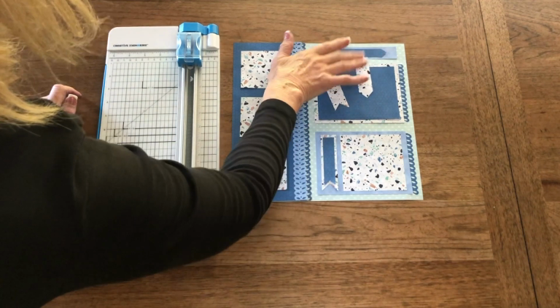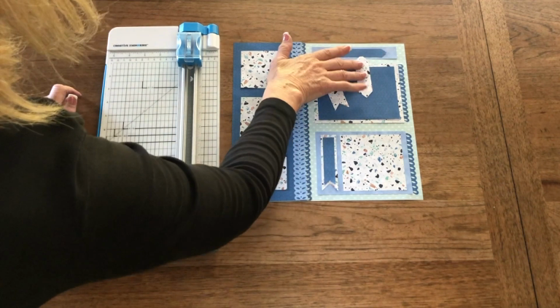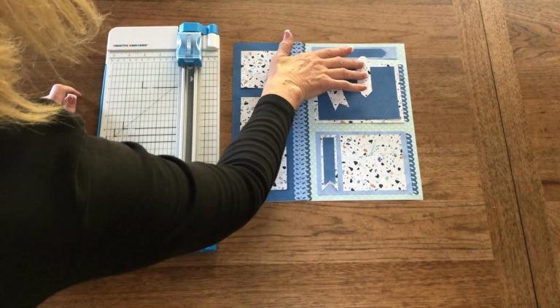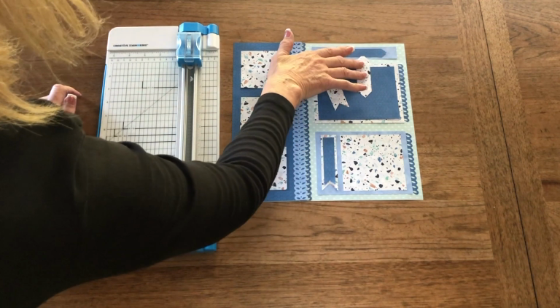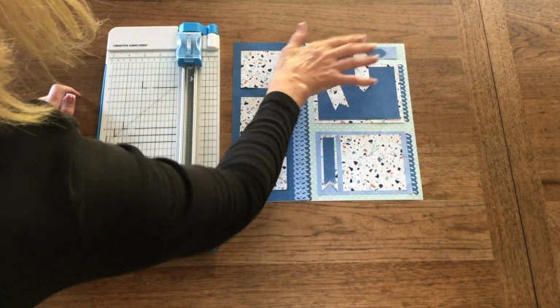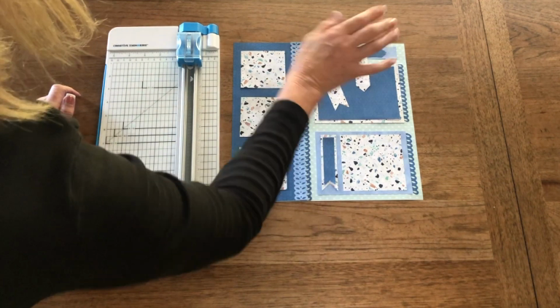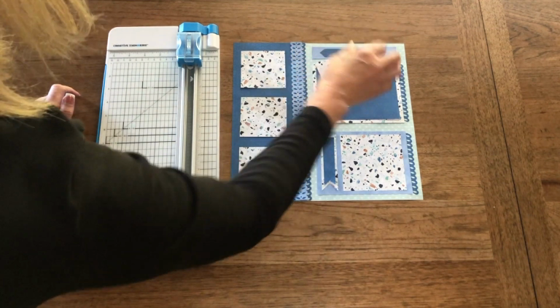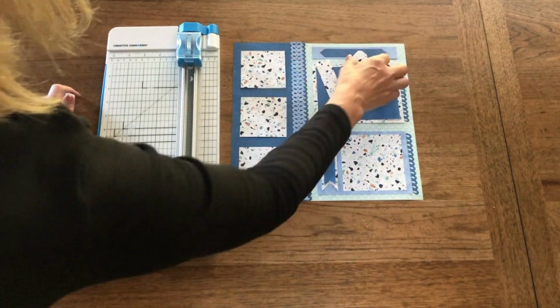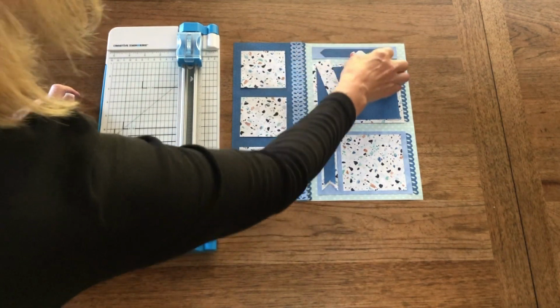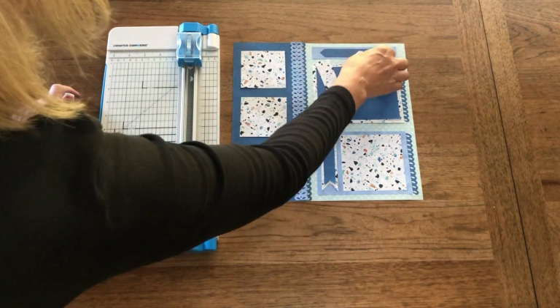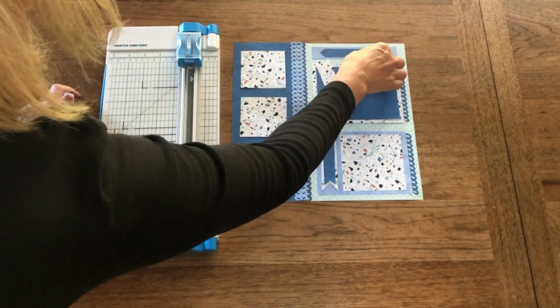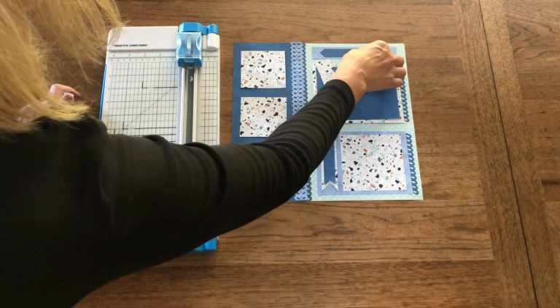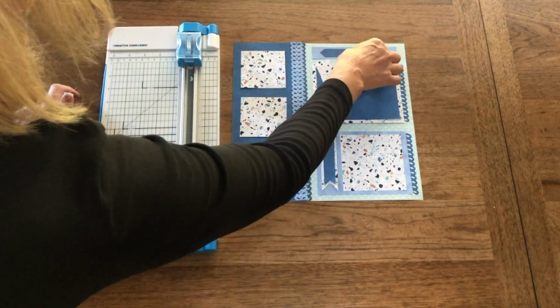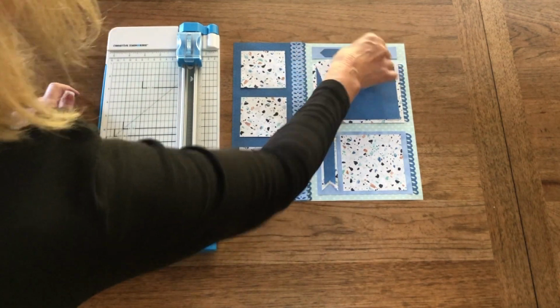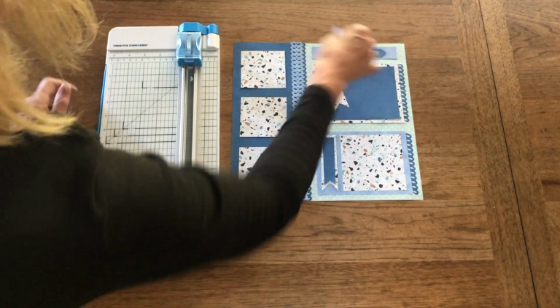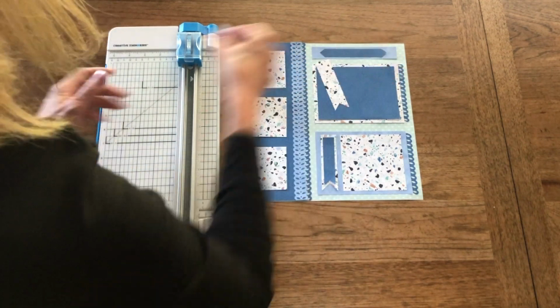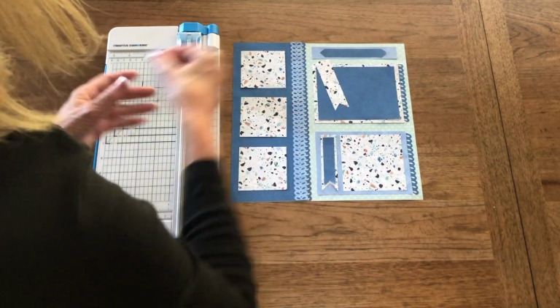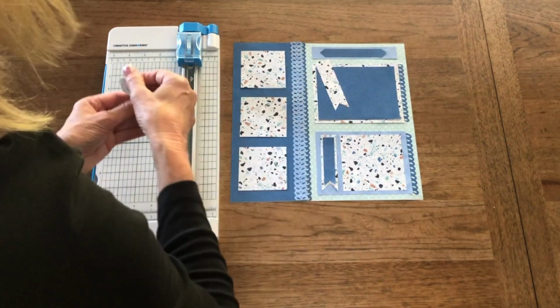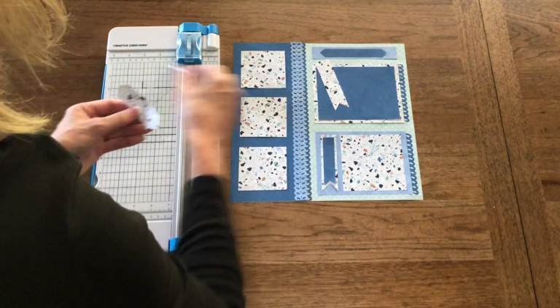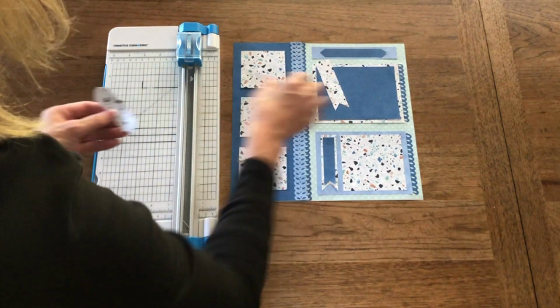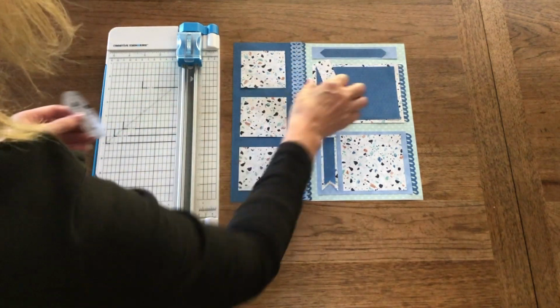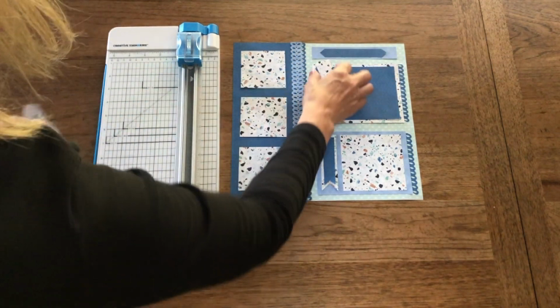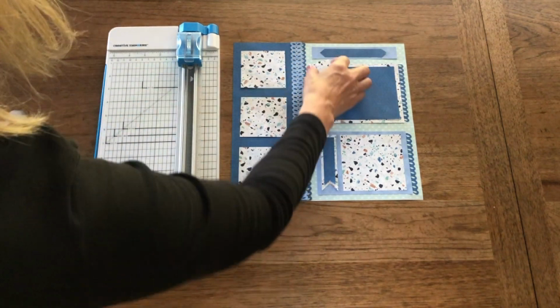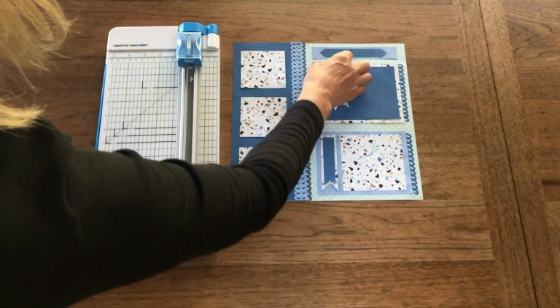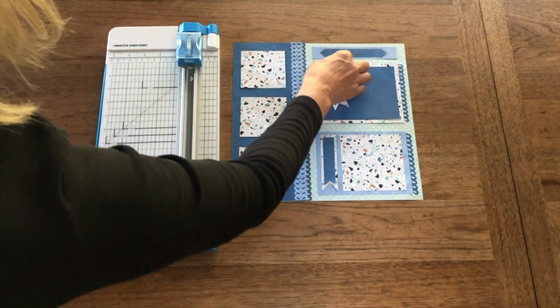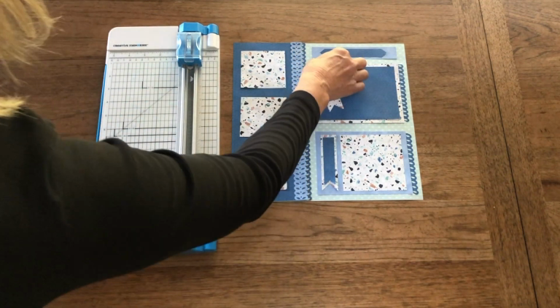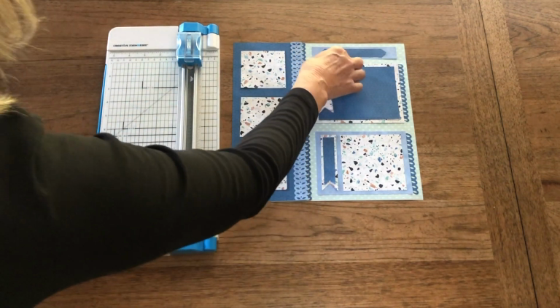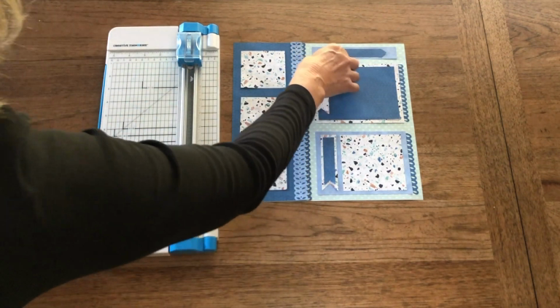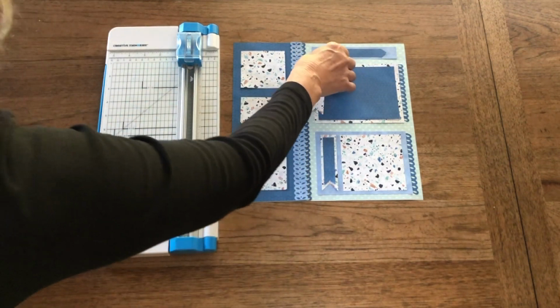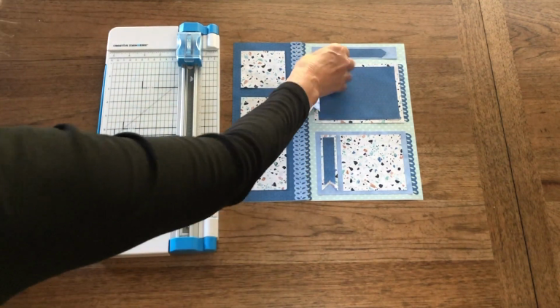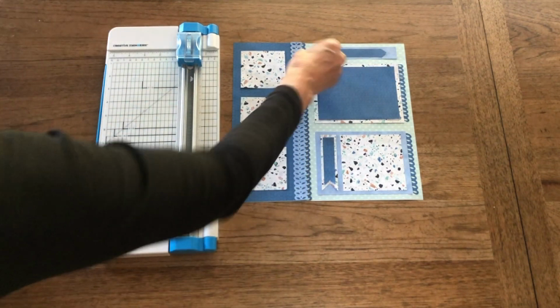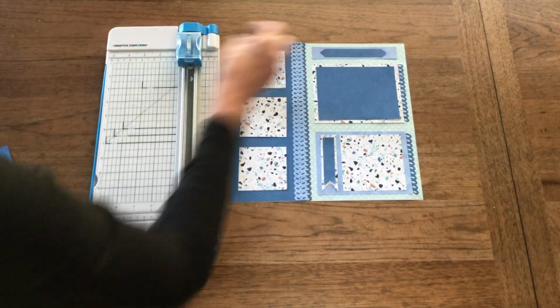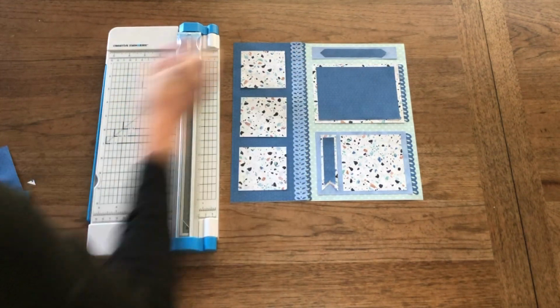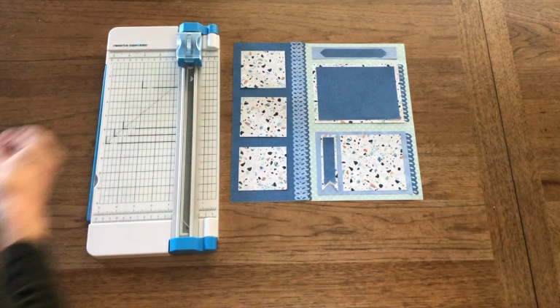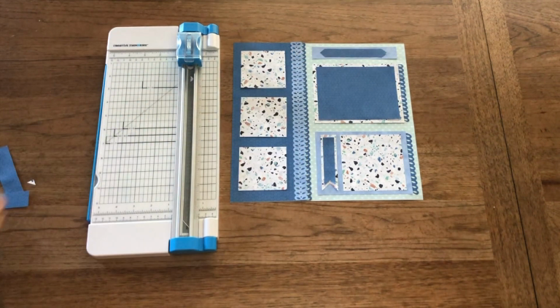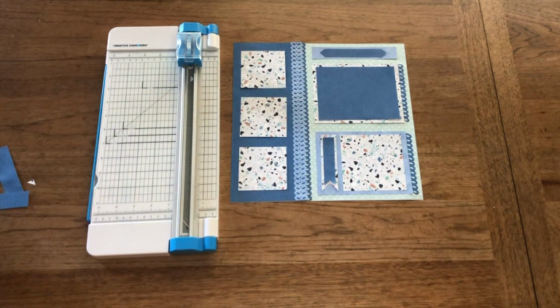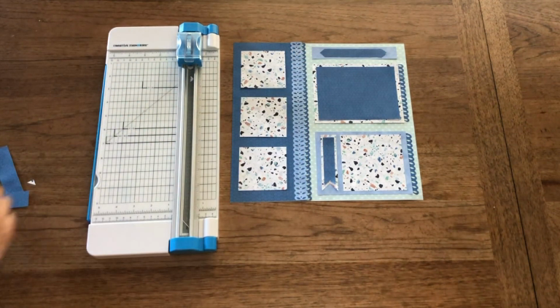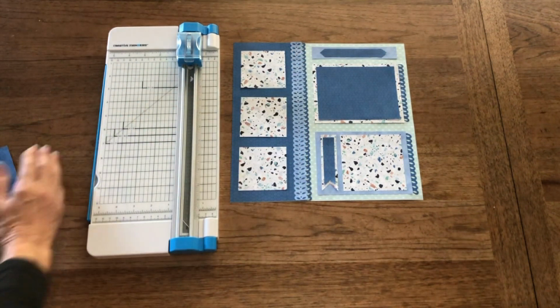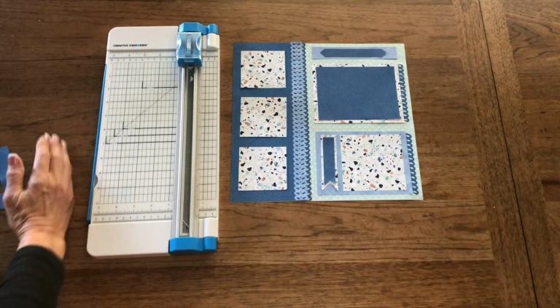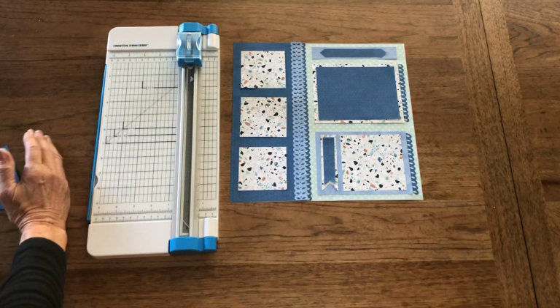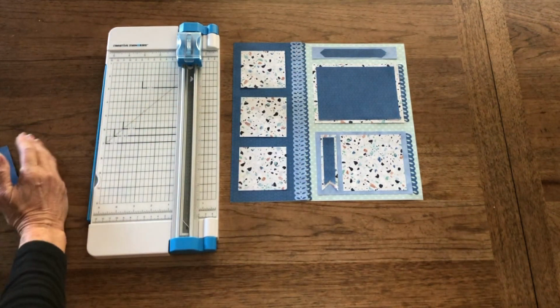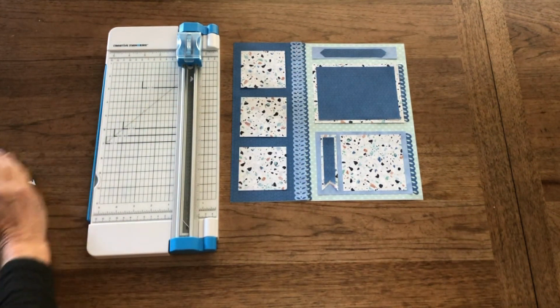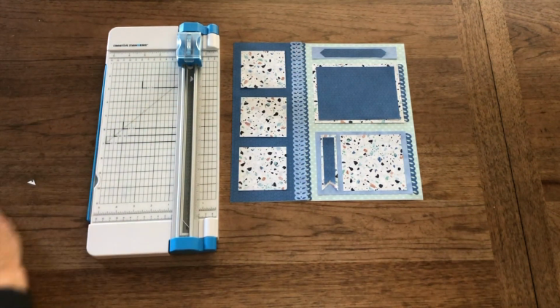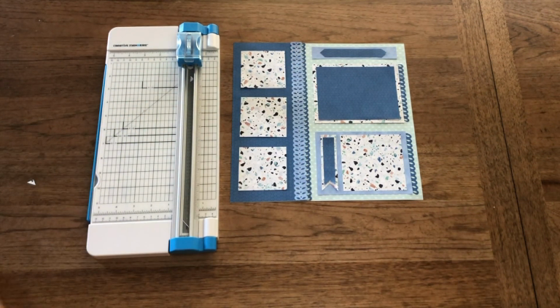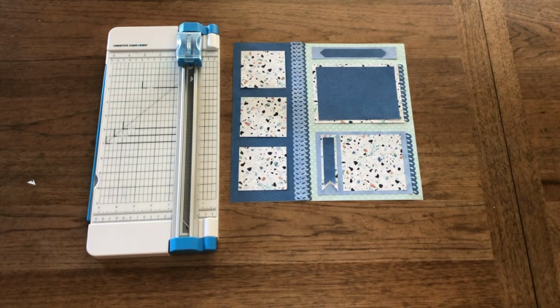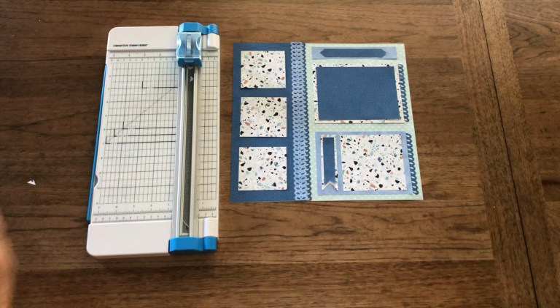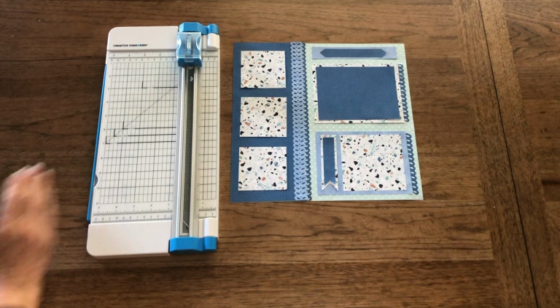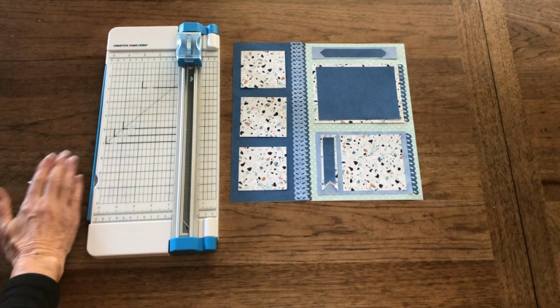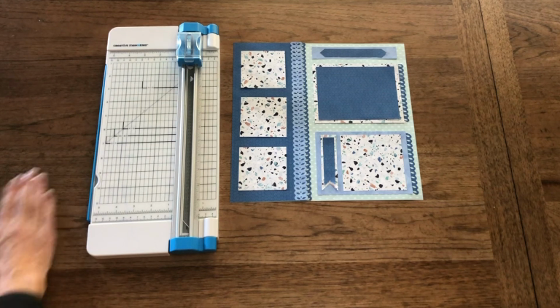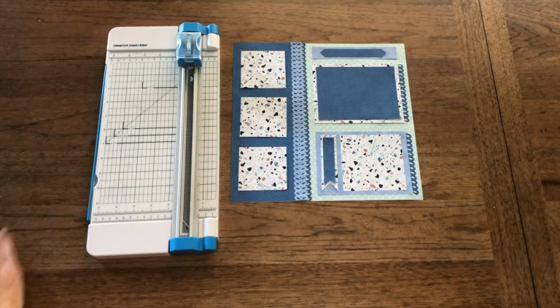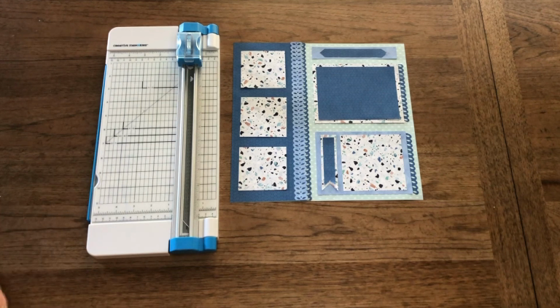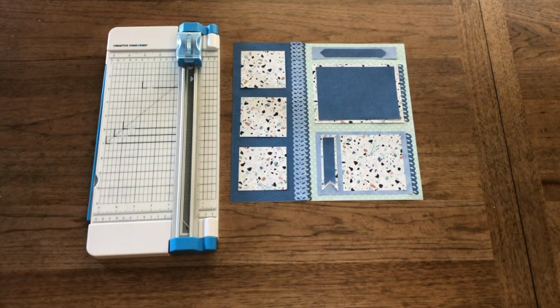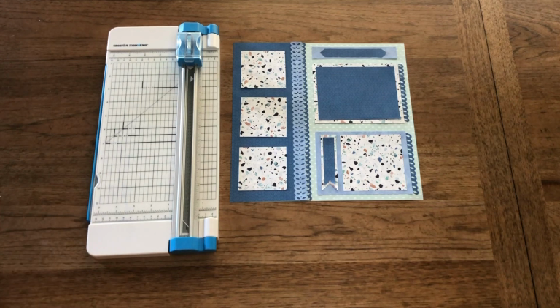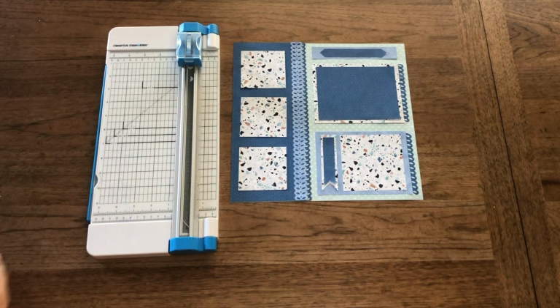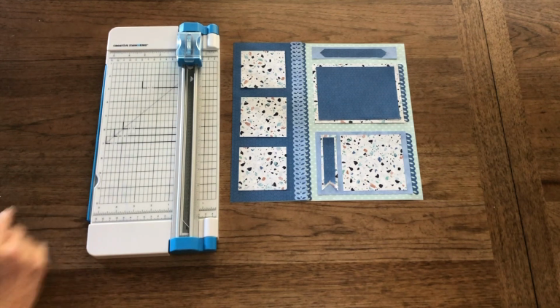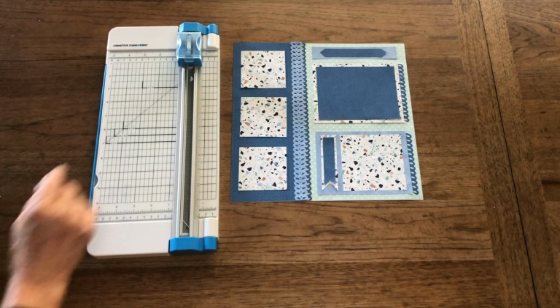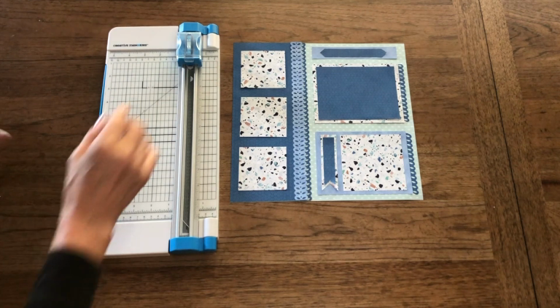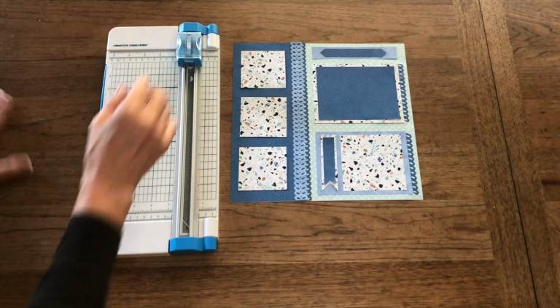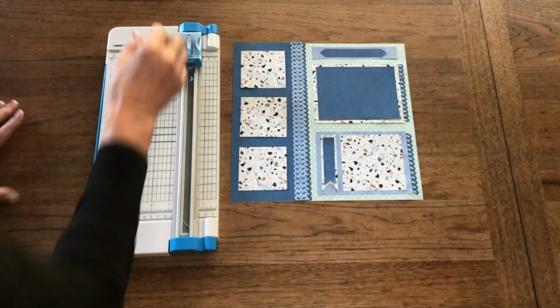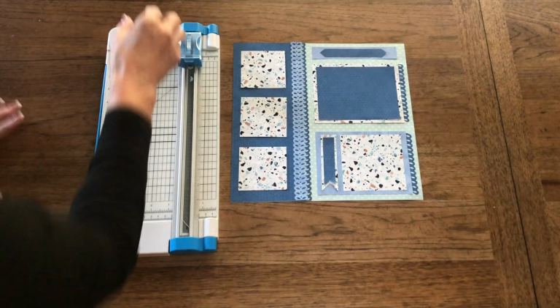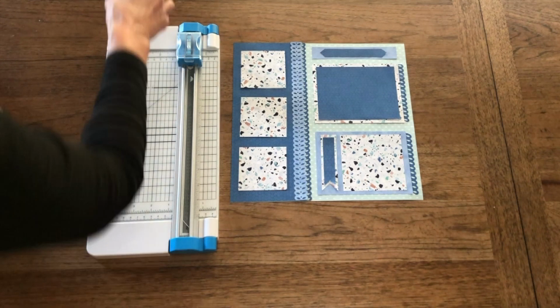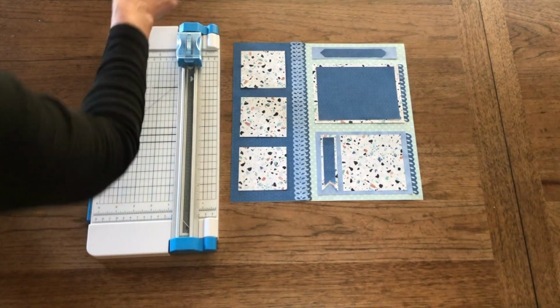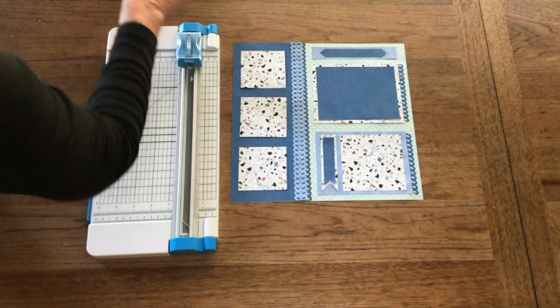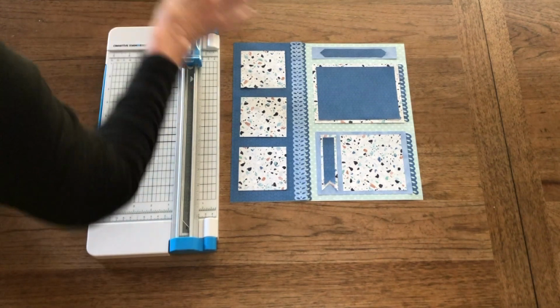If you would like to see more trimmer tips, go to the Creative Memories blog.